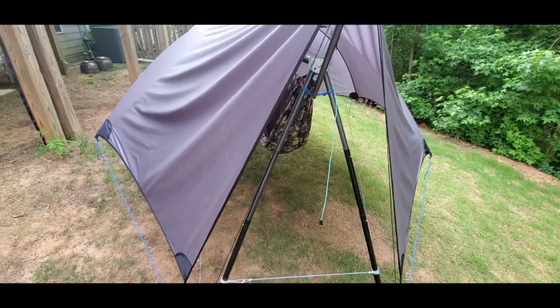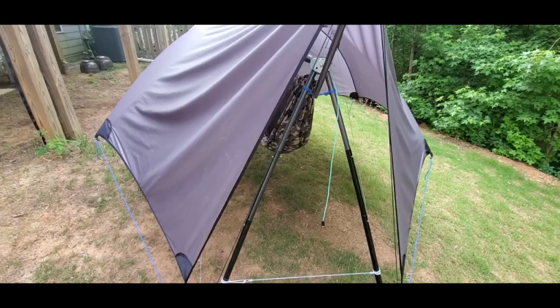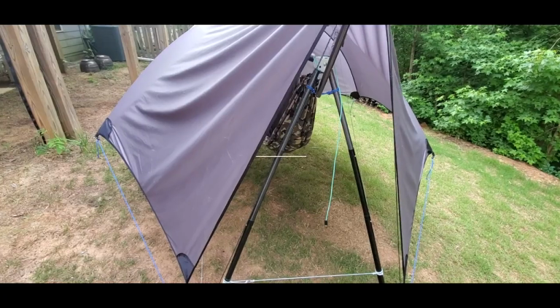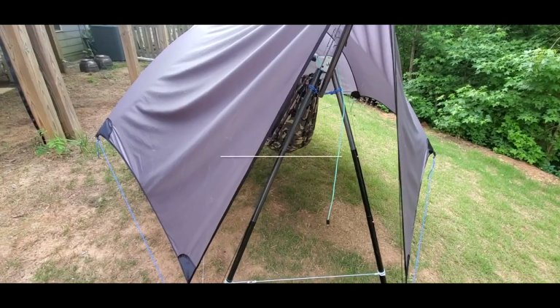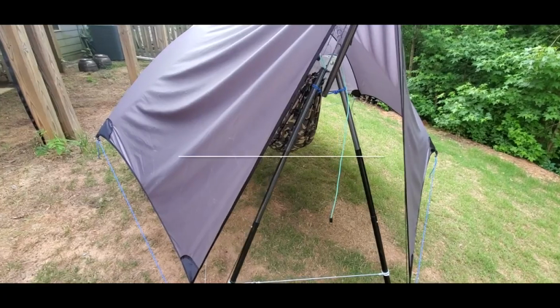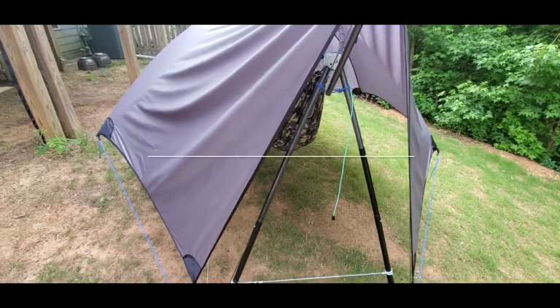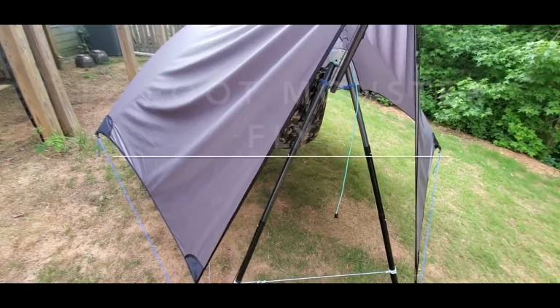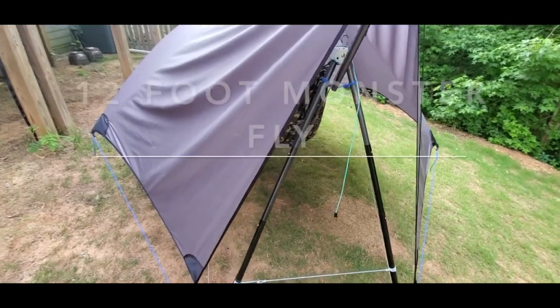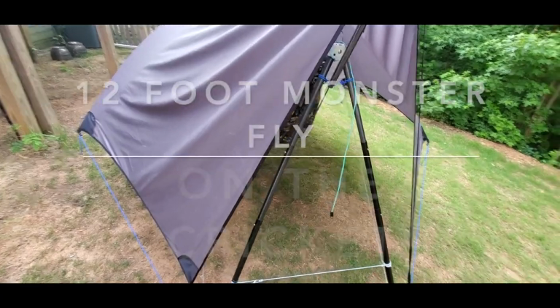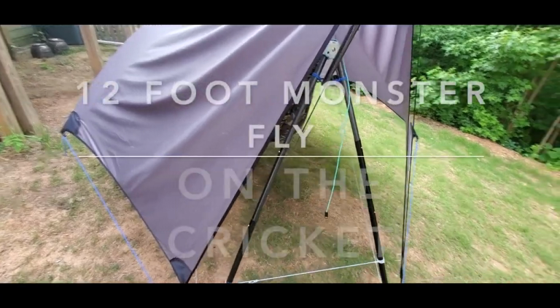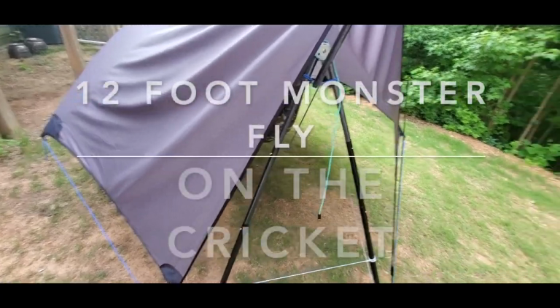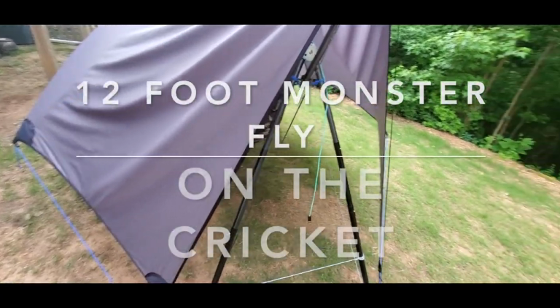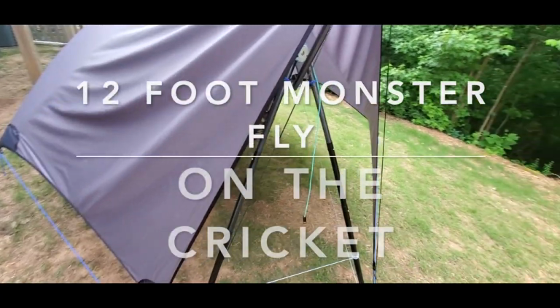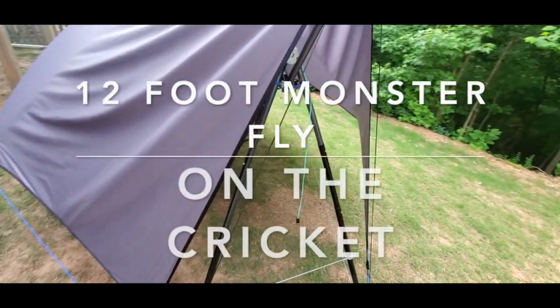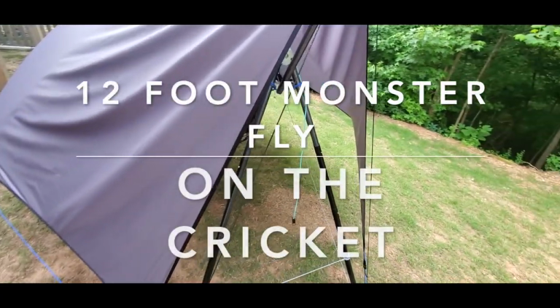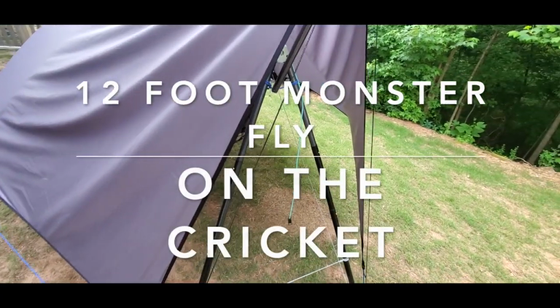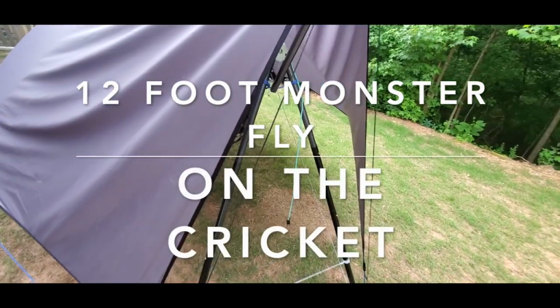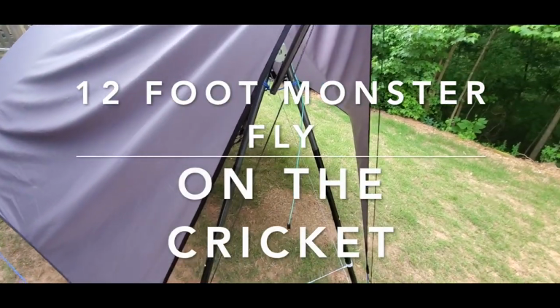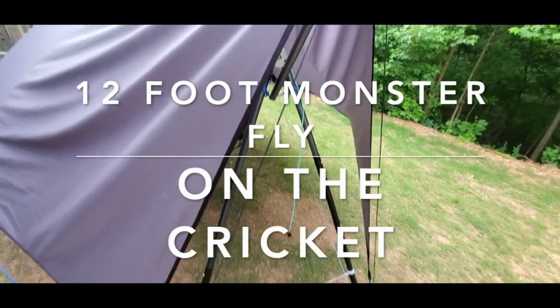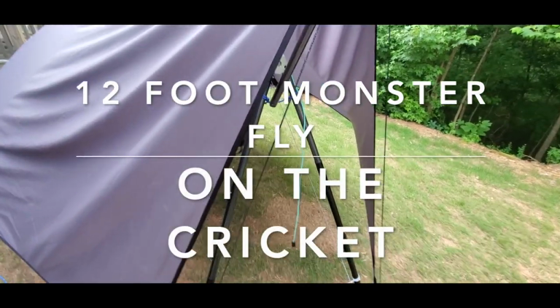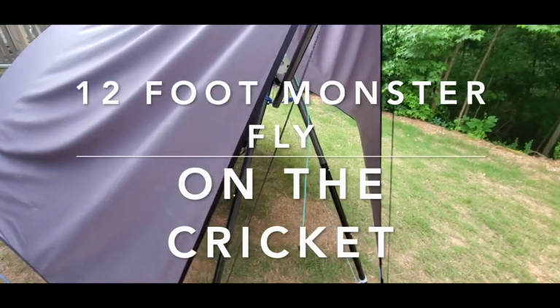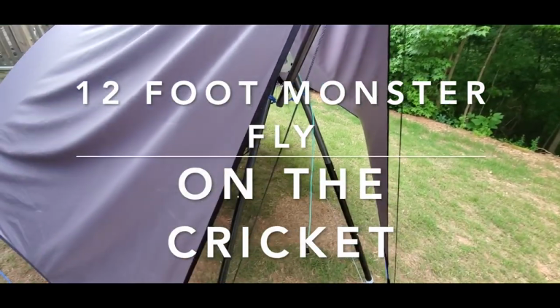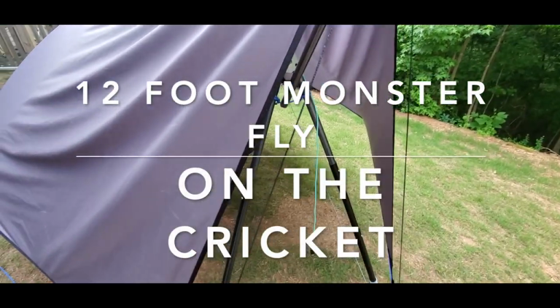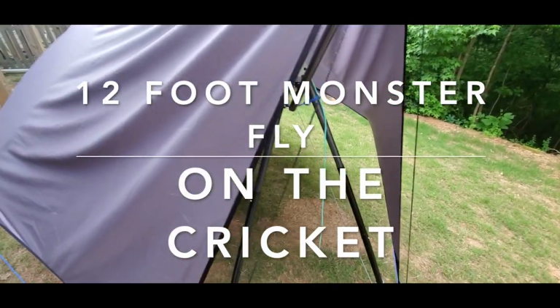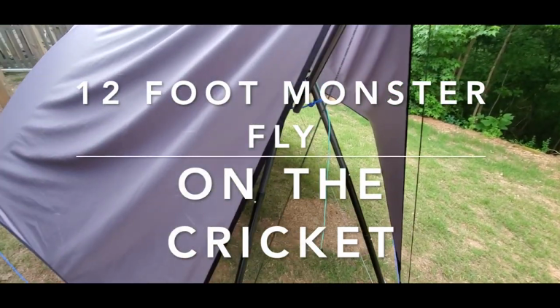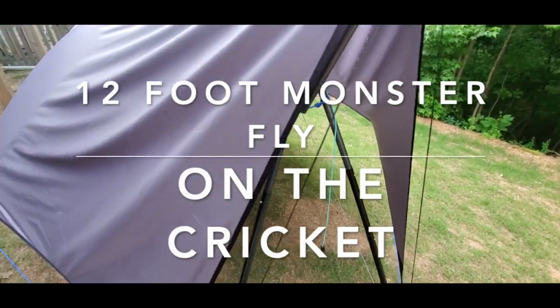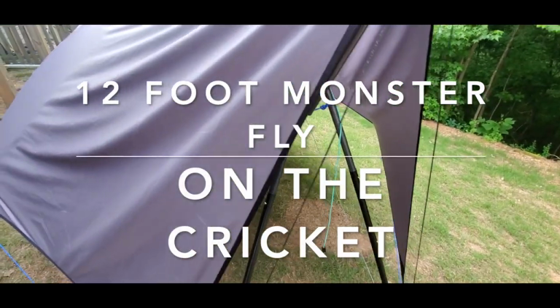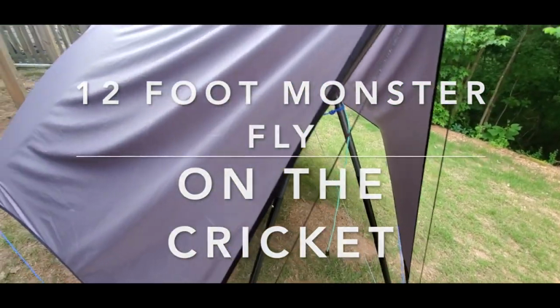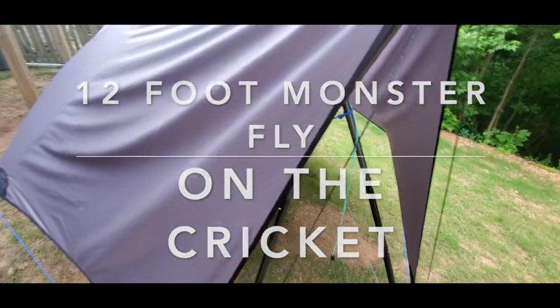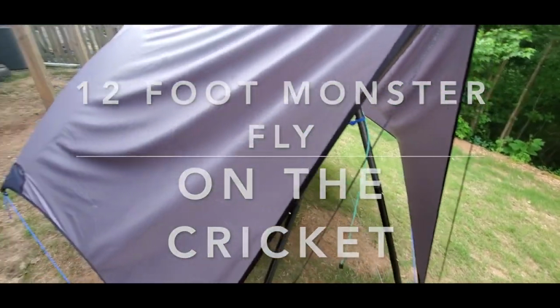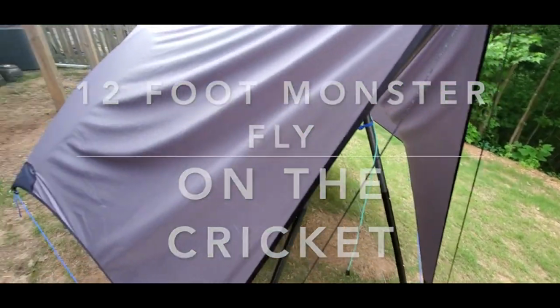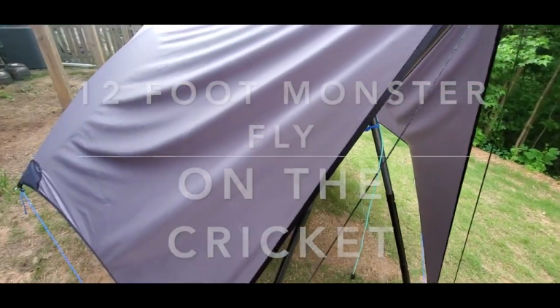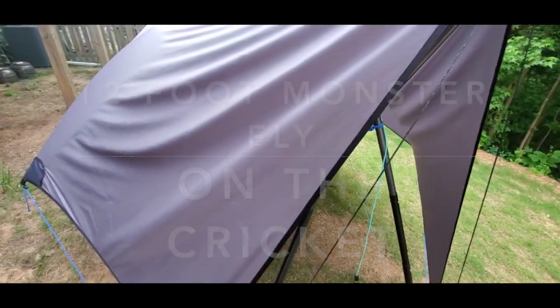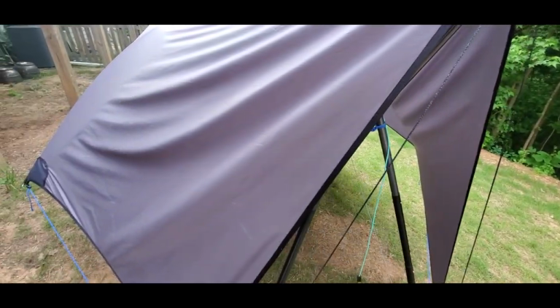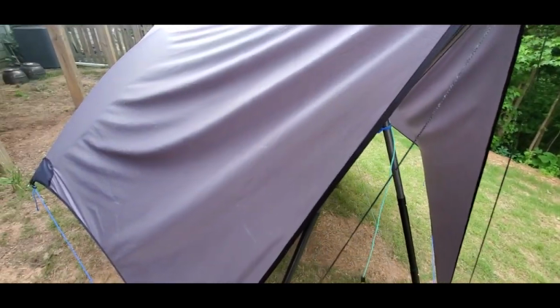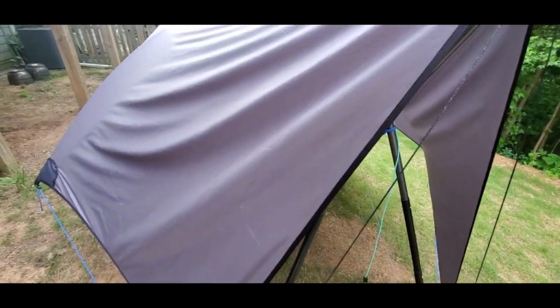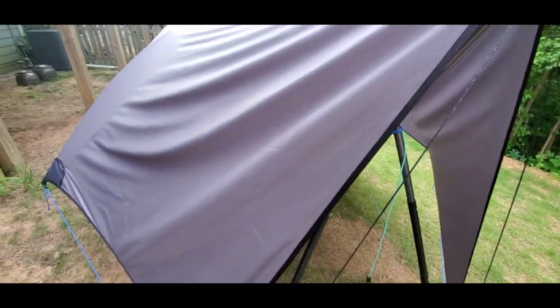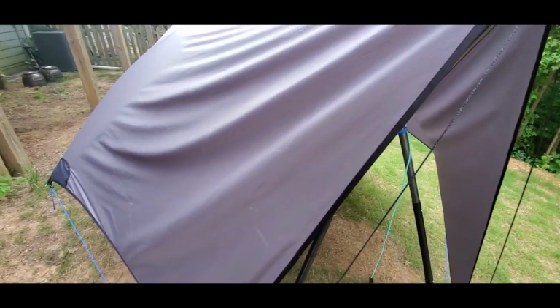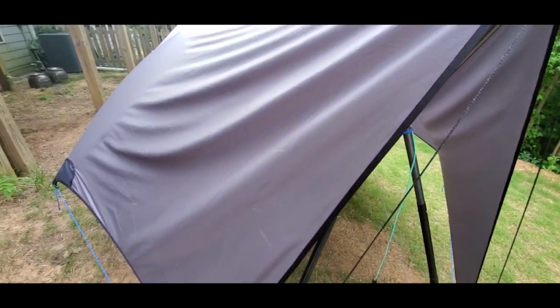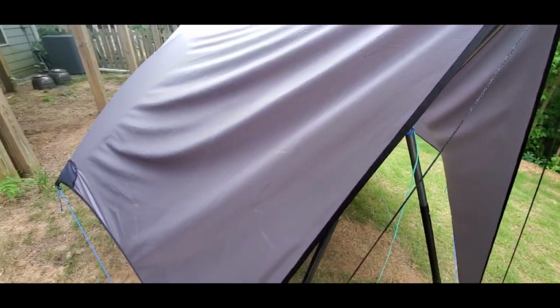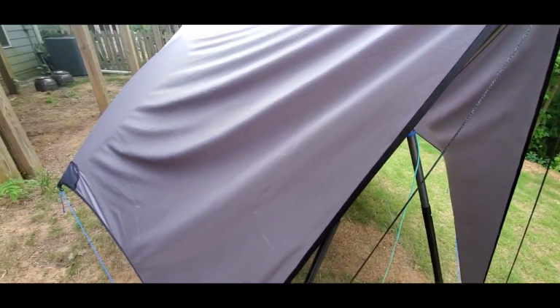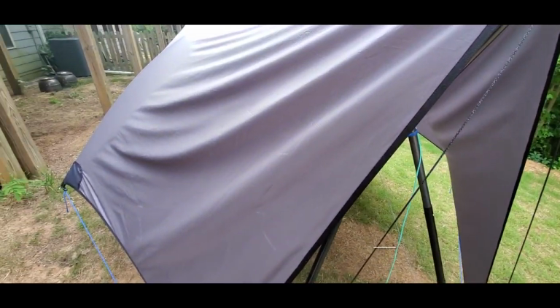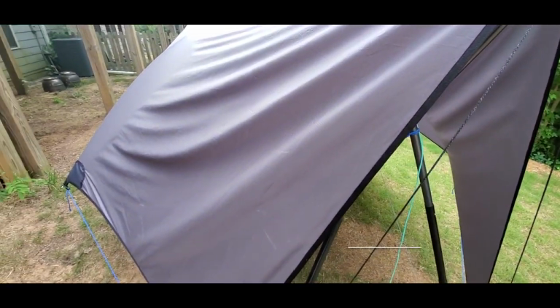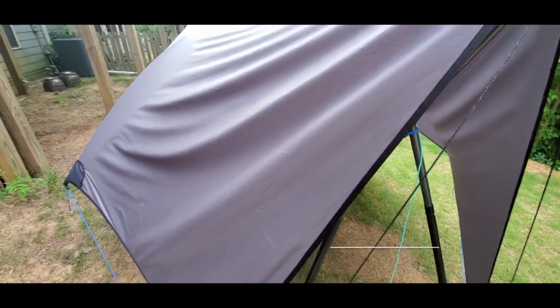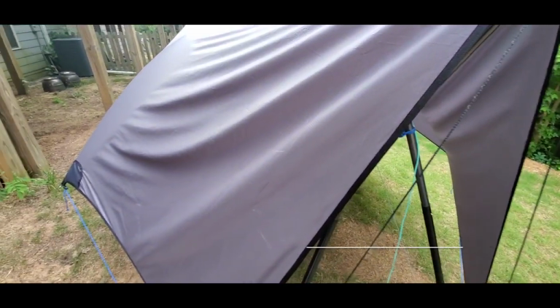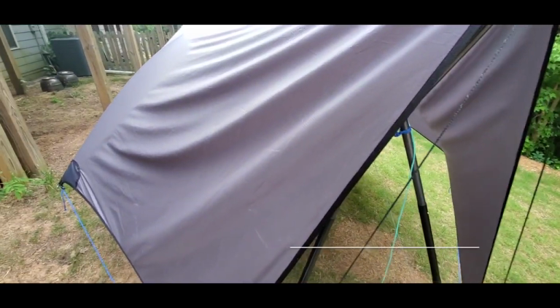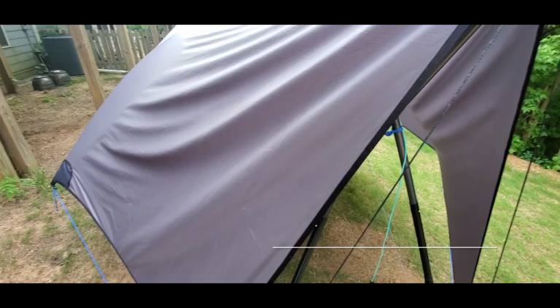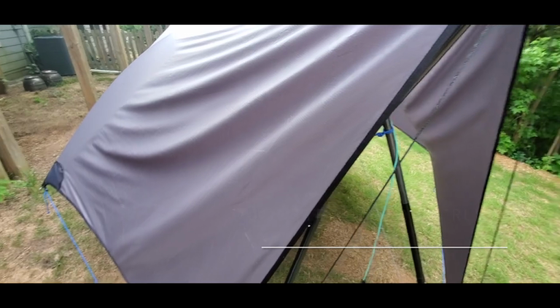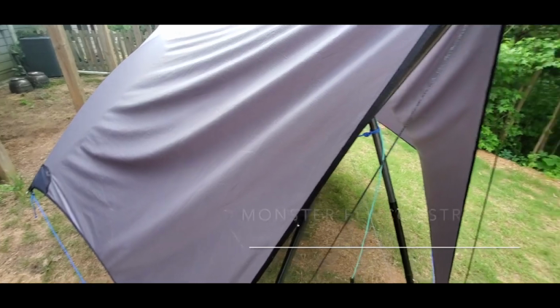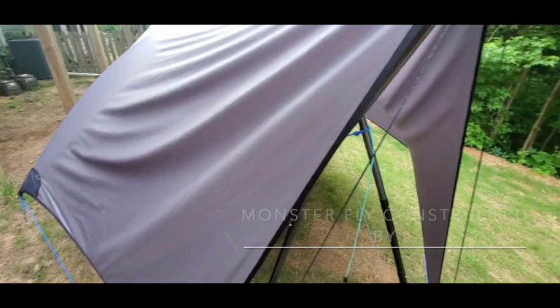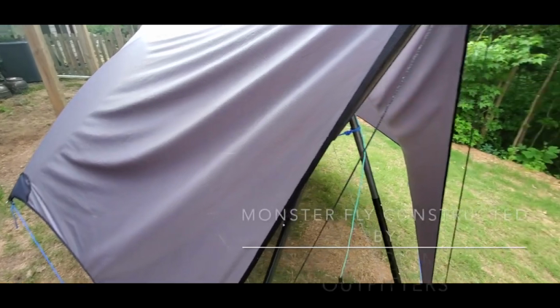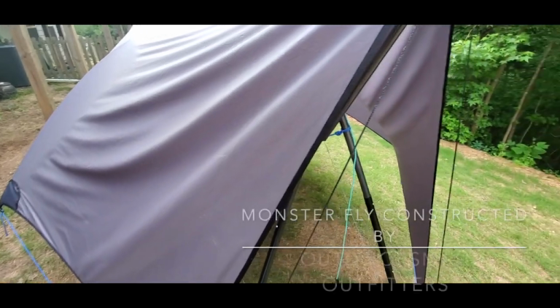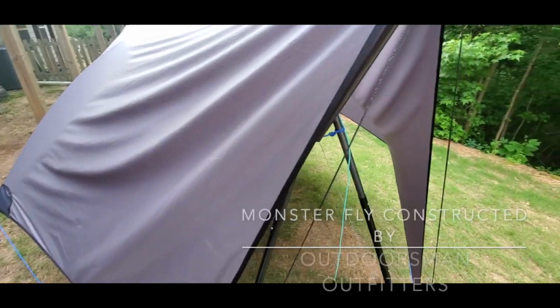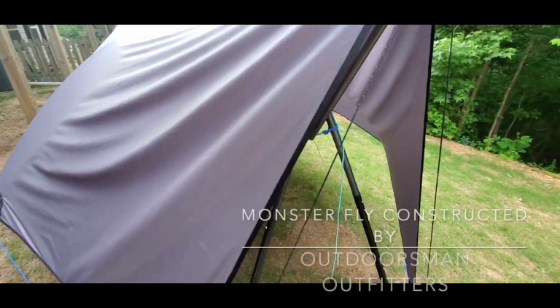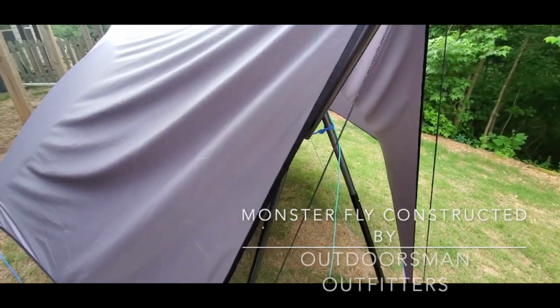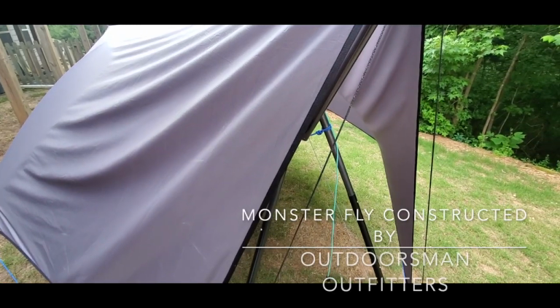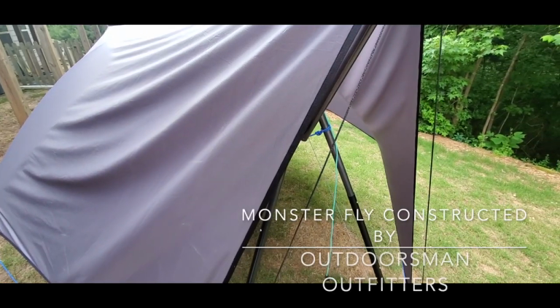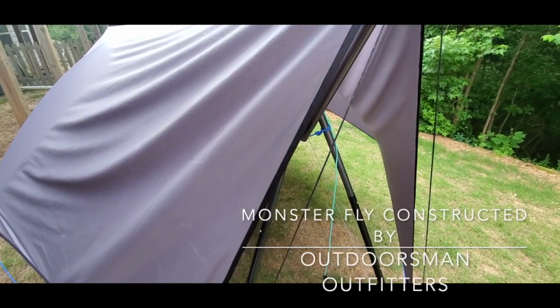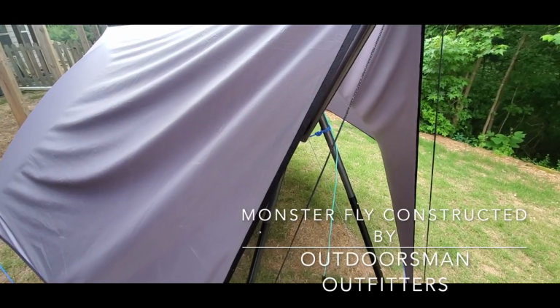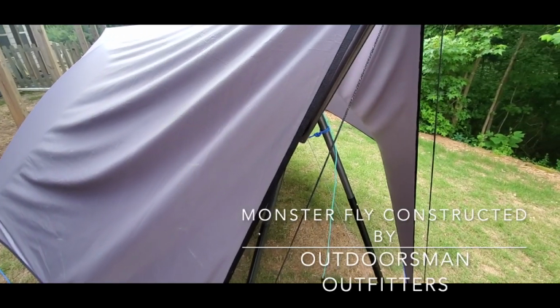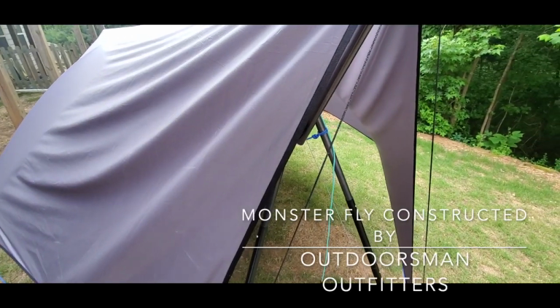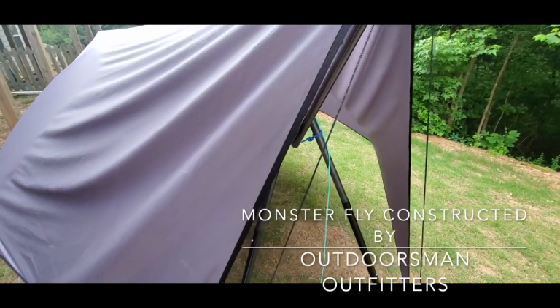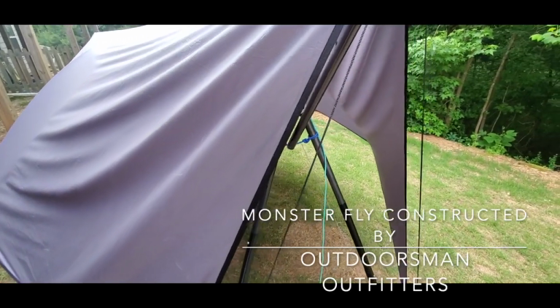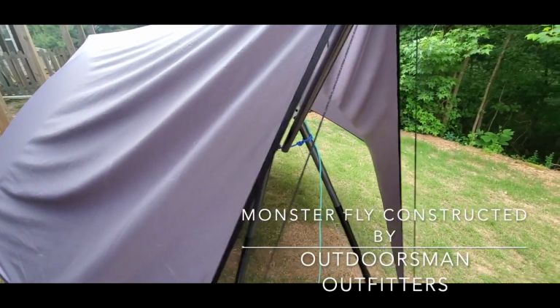Hey, how's it going everybody? Just wanted to show you how one of our Monster Flies fits onto the Yobo Gear Cricut Stand.